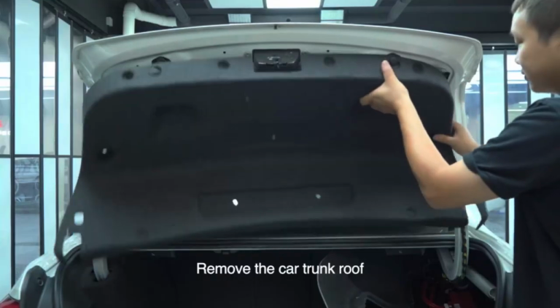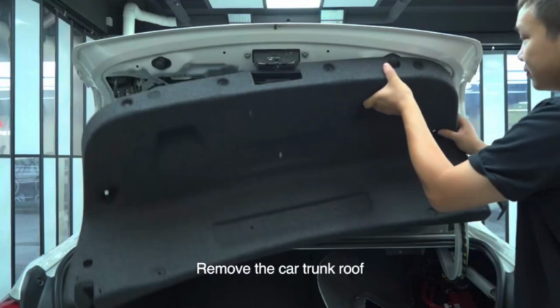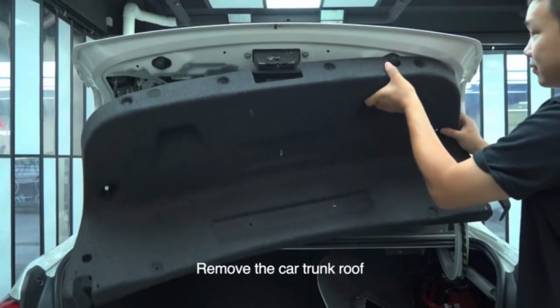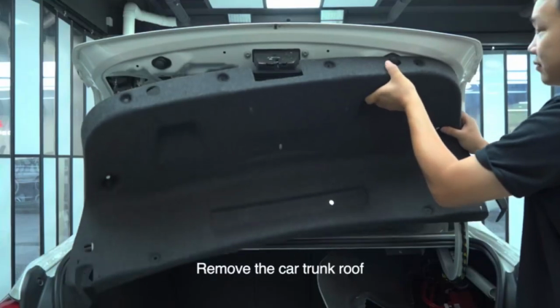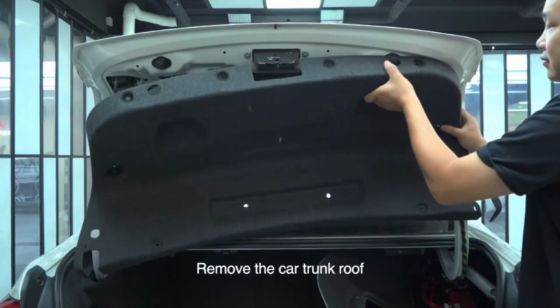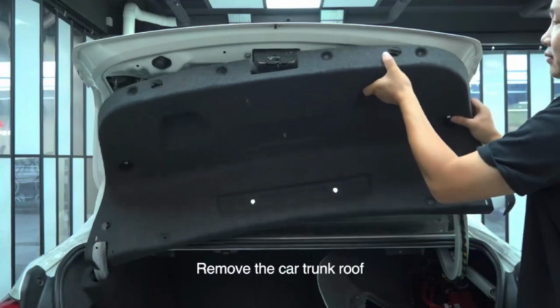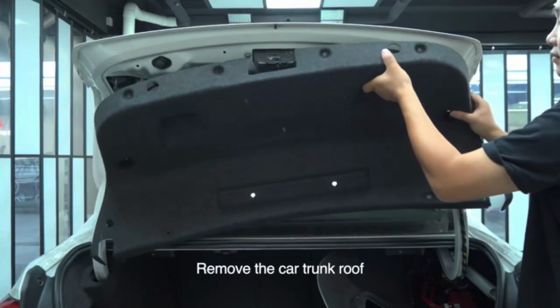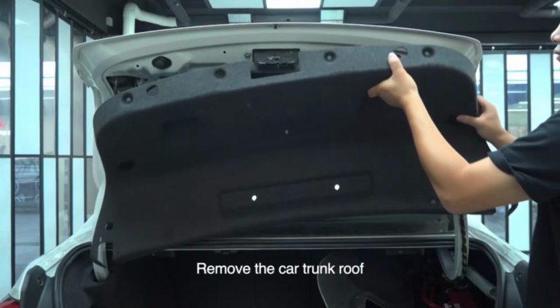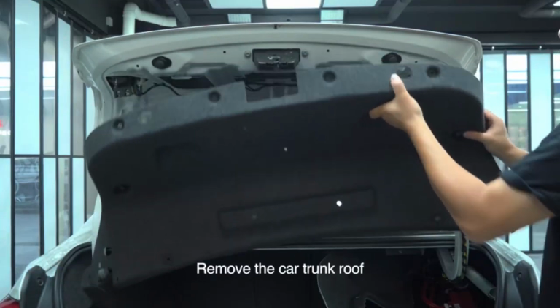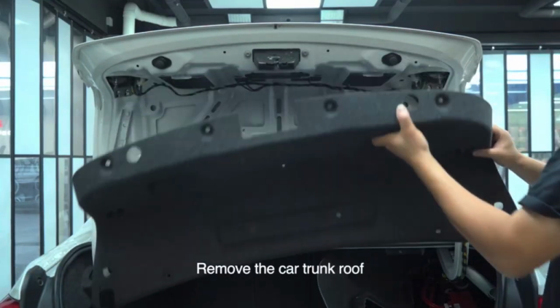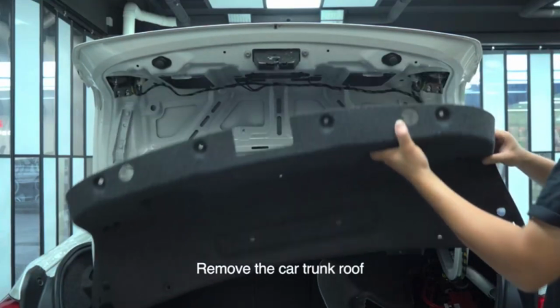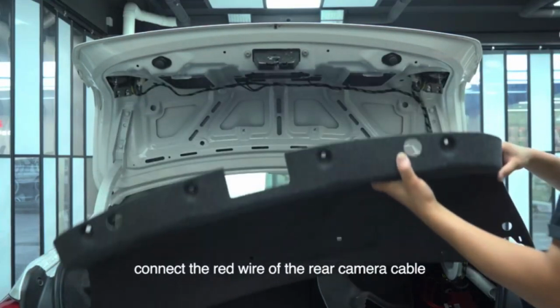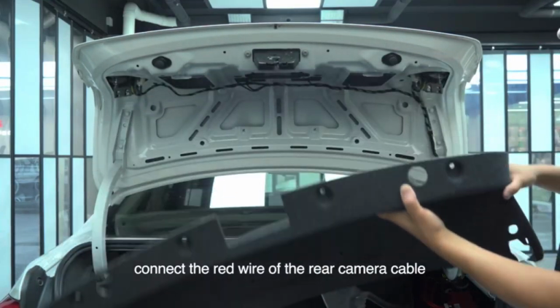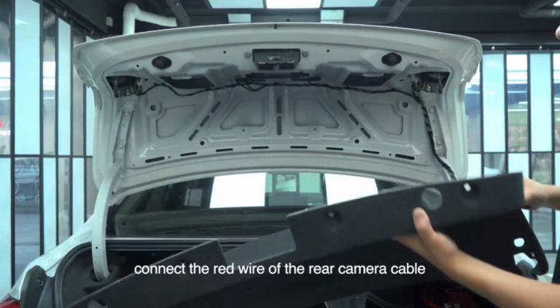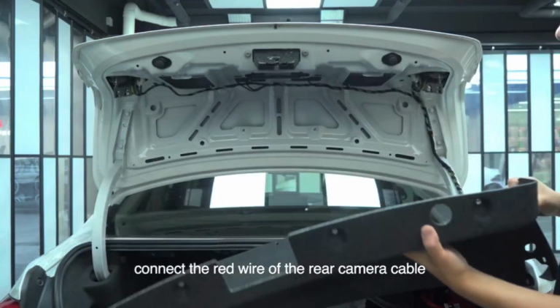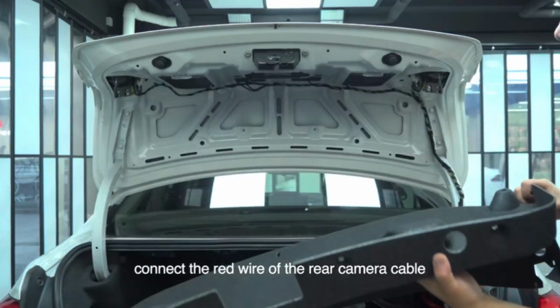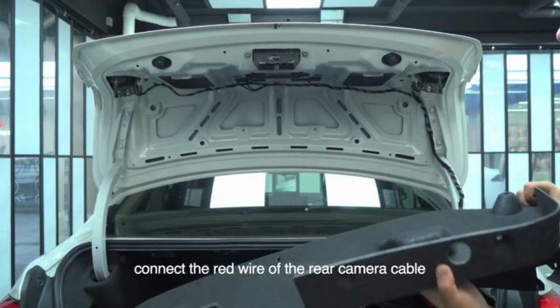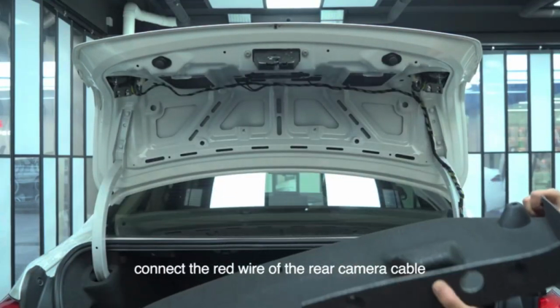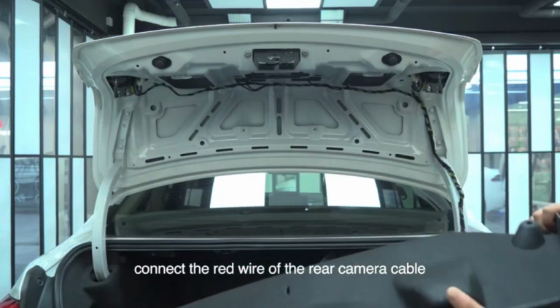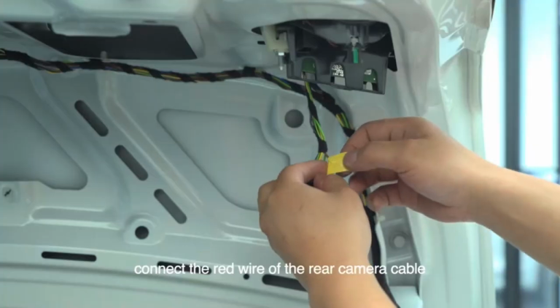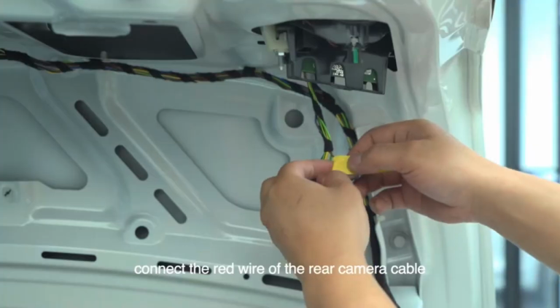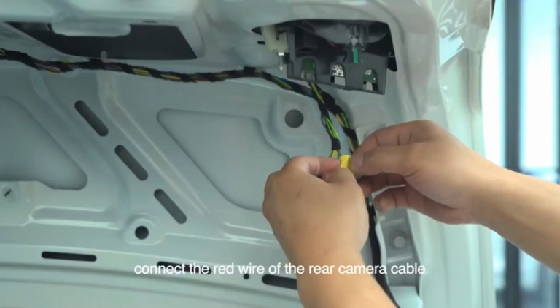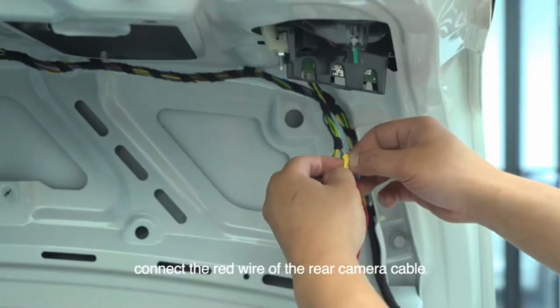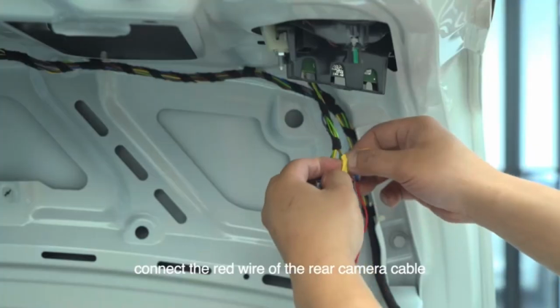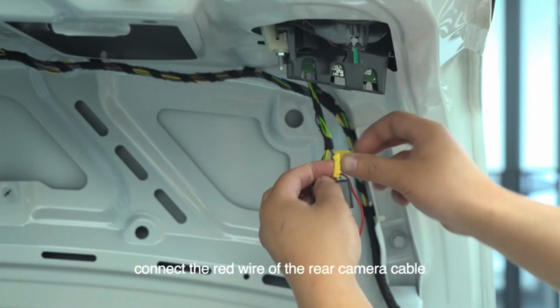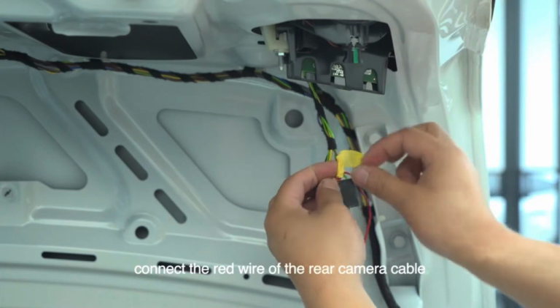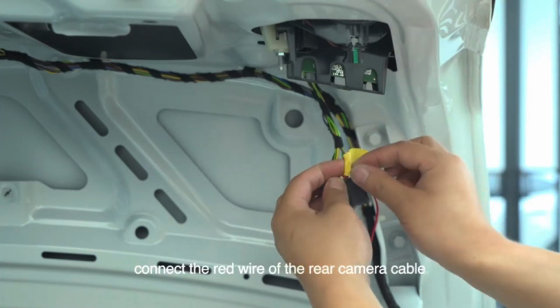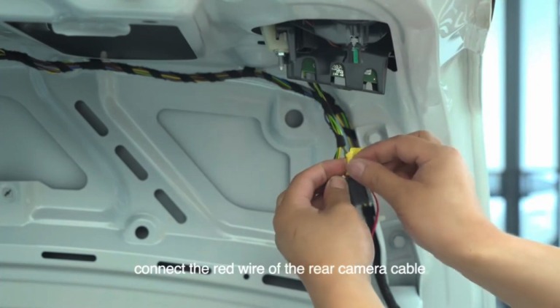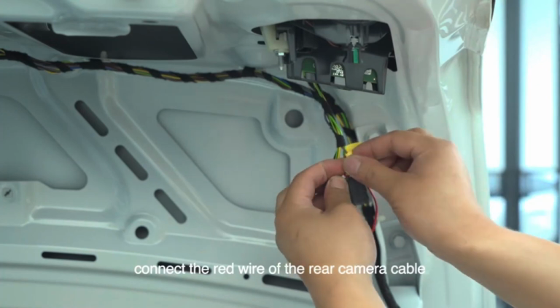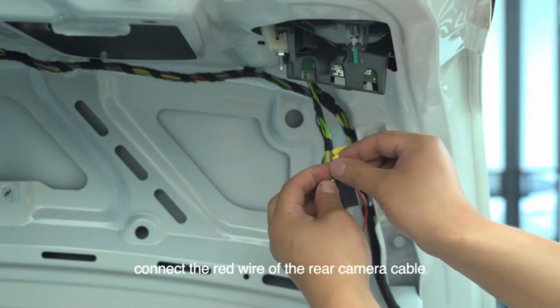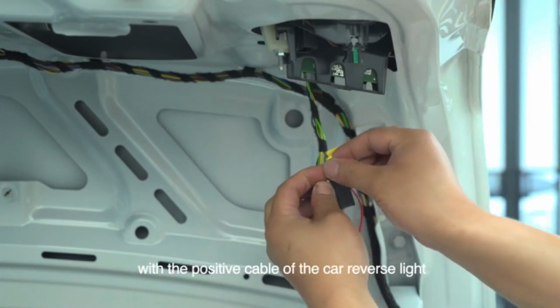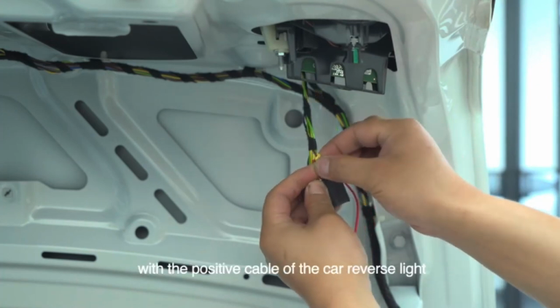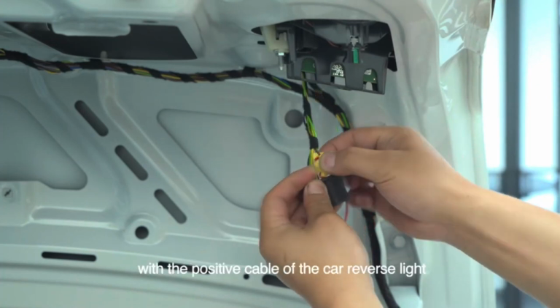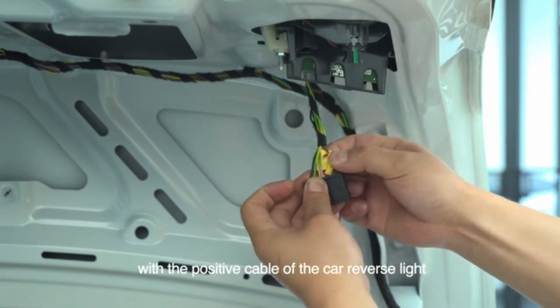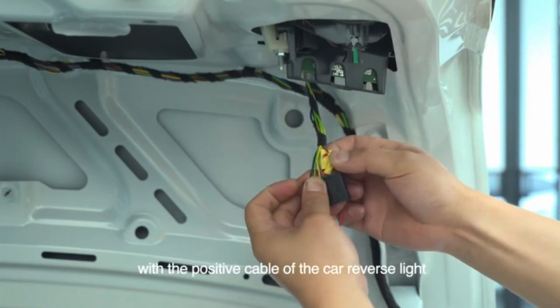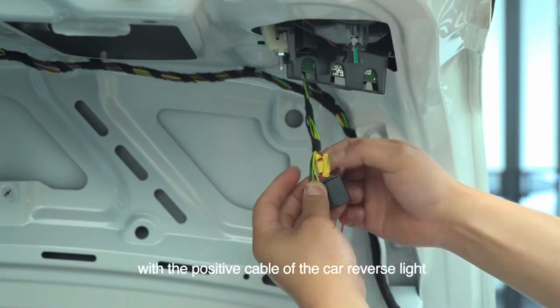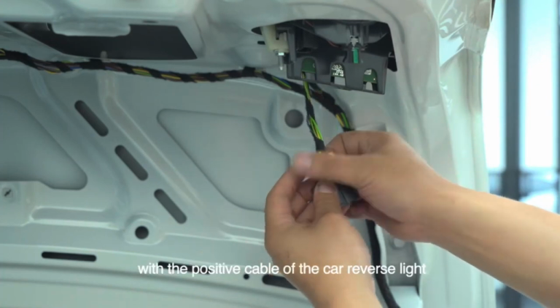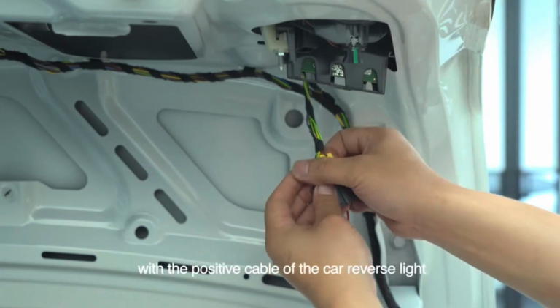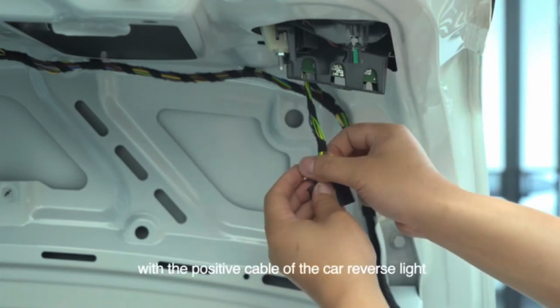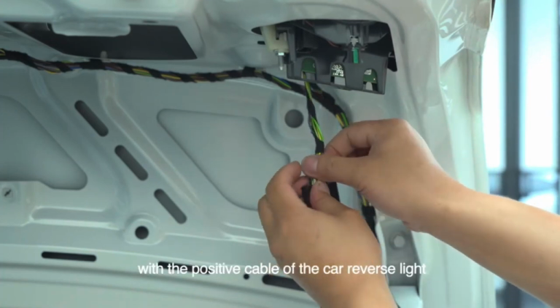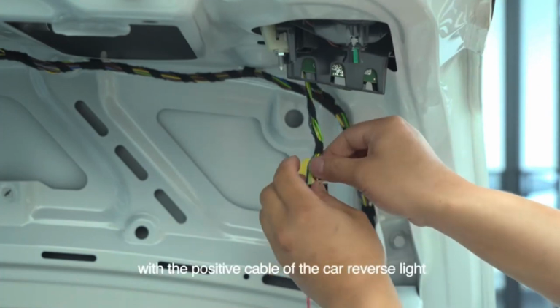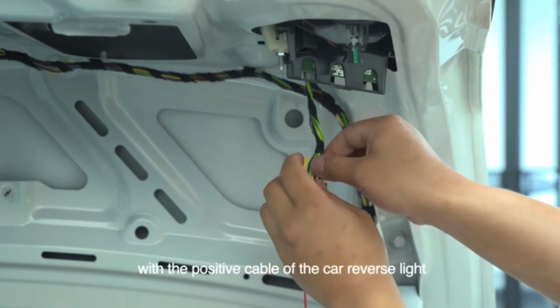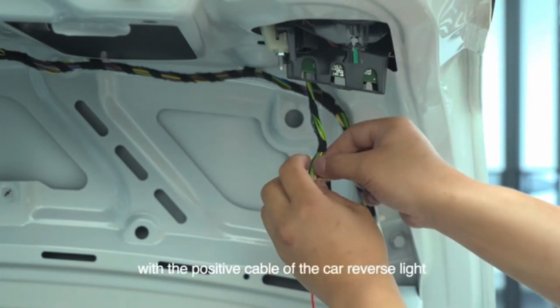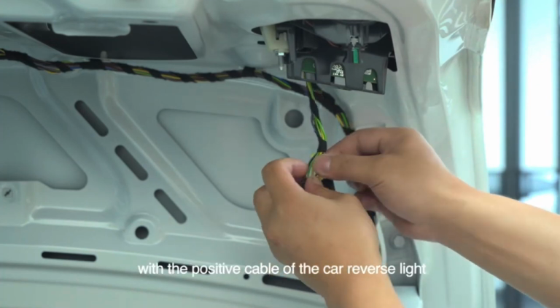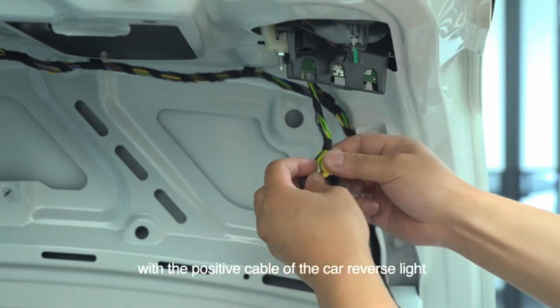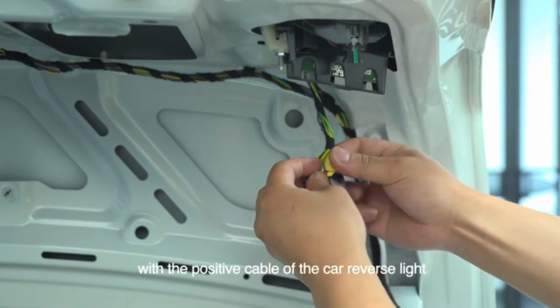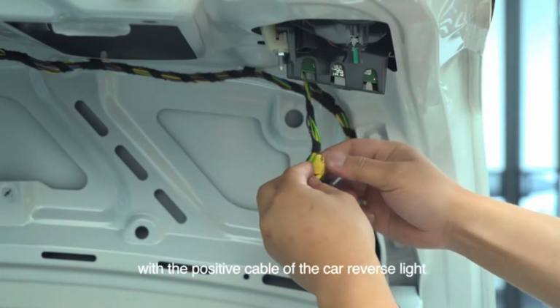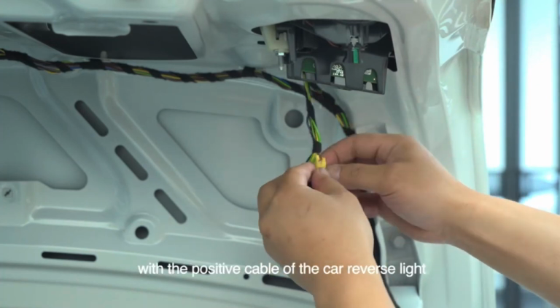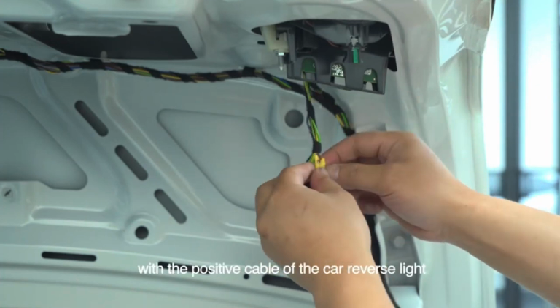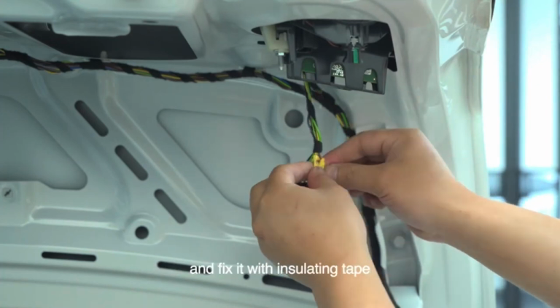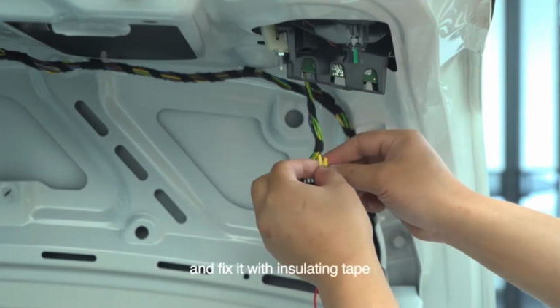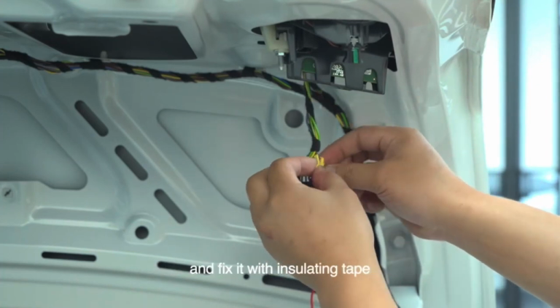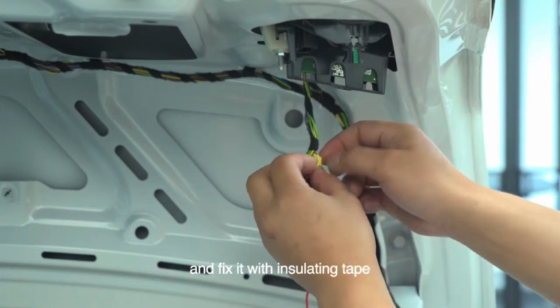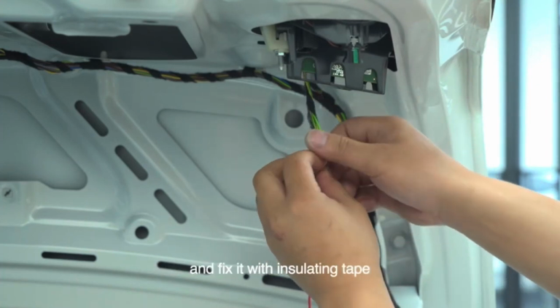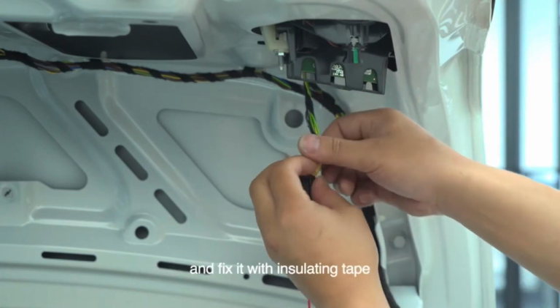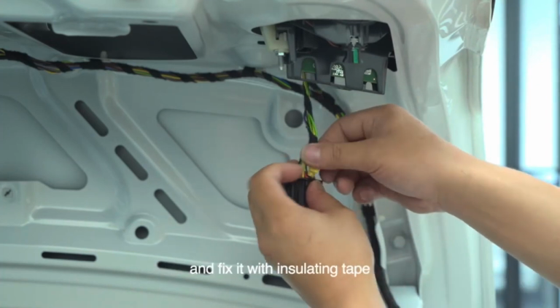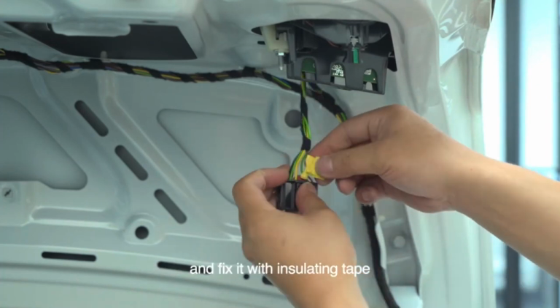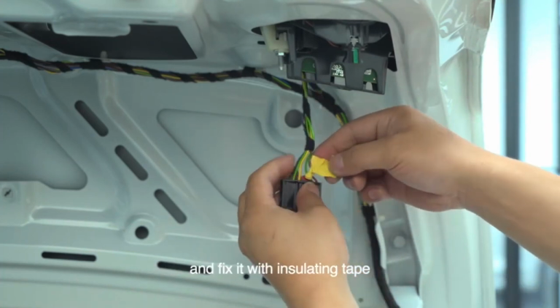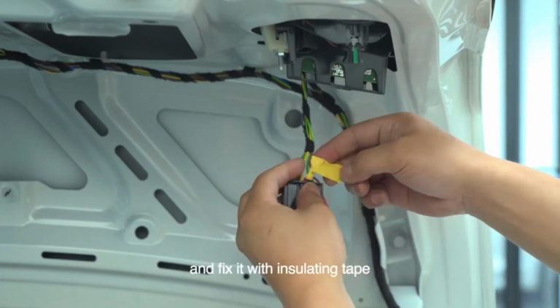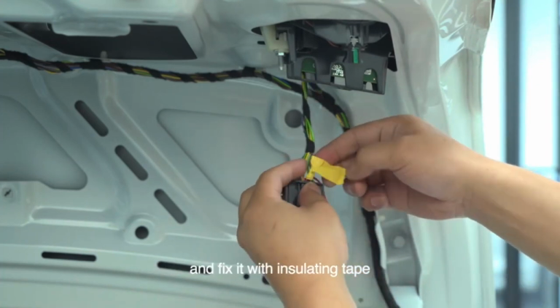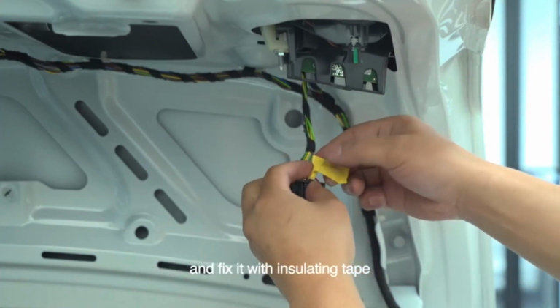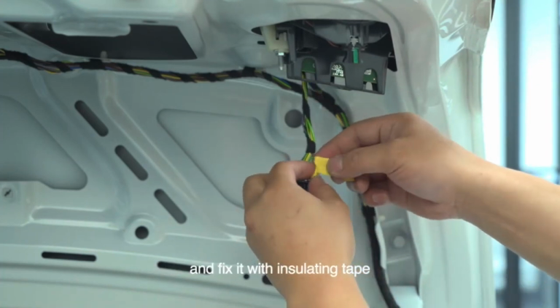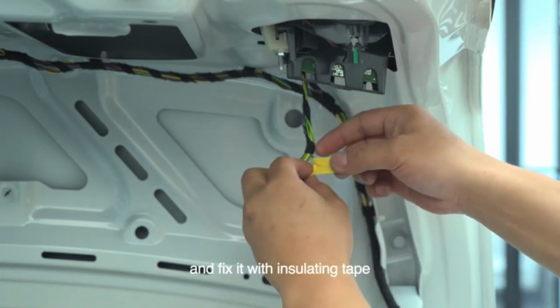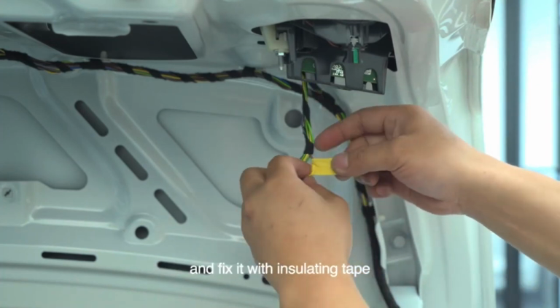Remove the car trunk roof. Connect the red wire of the rear camera cable with the positive cable of the car reverse light and fix it with insulating tape.